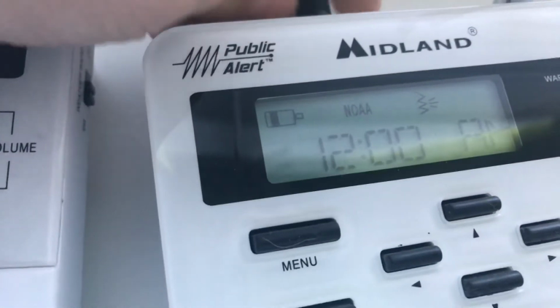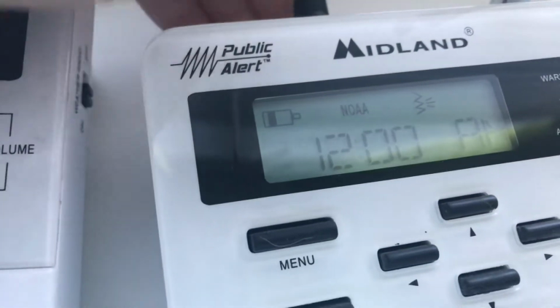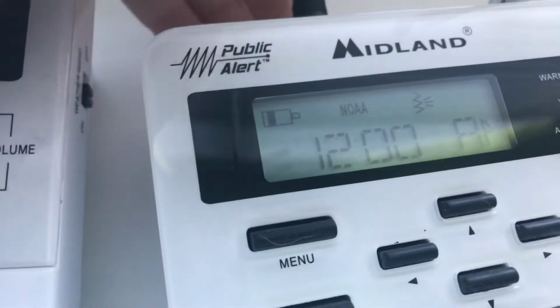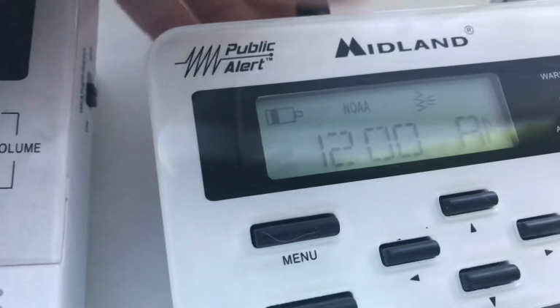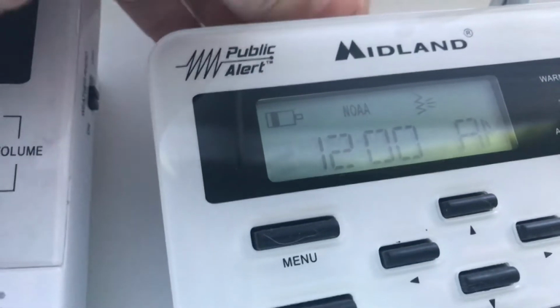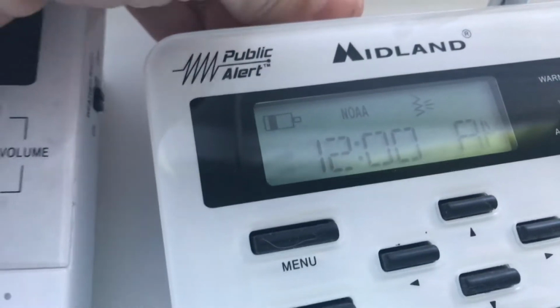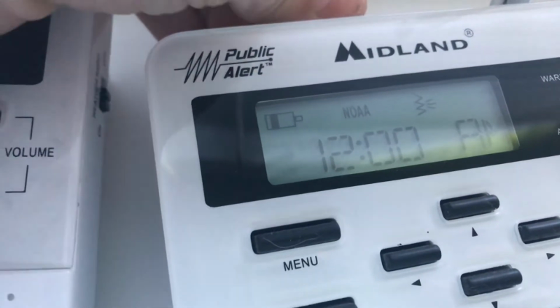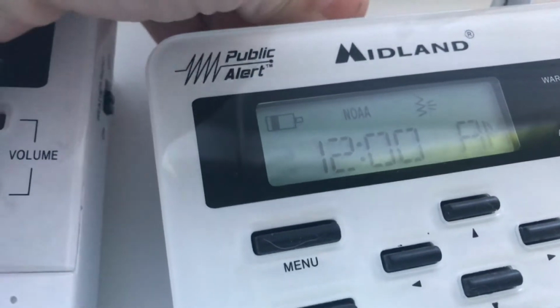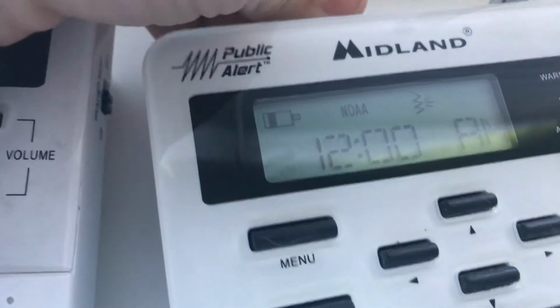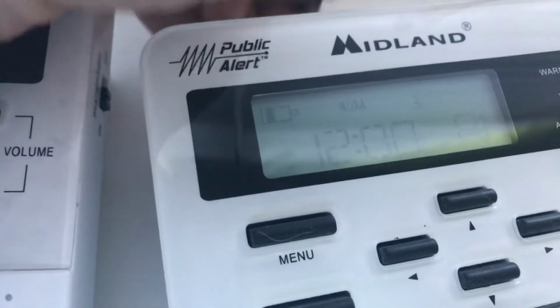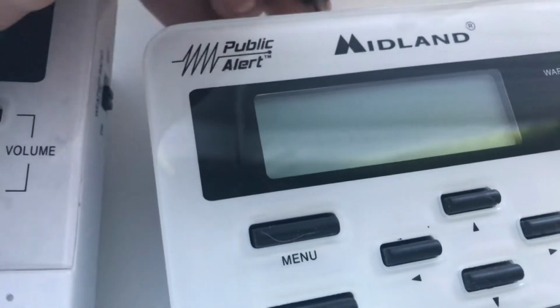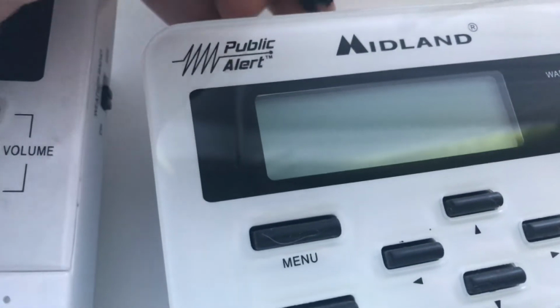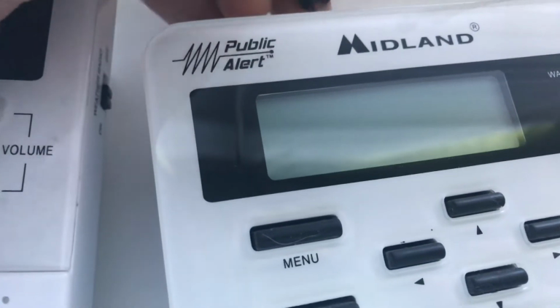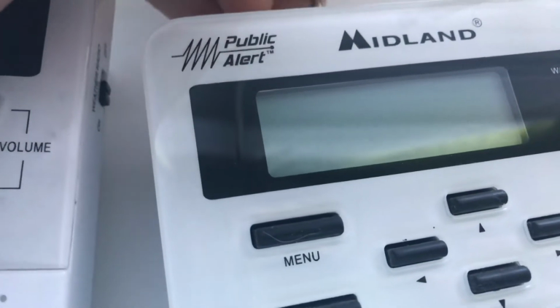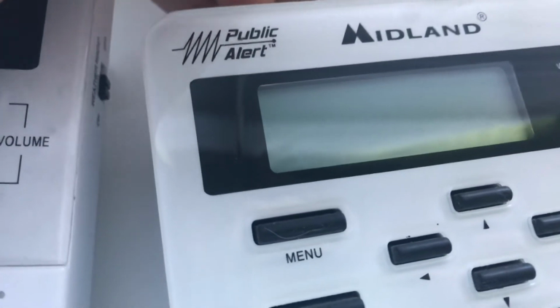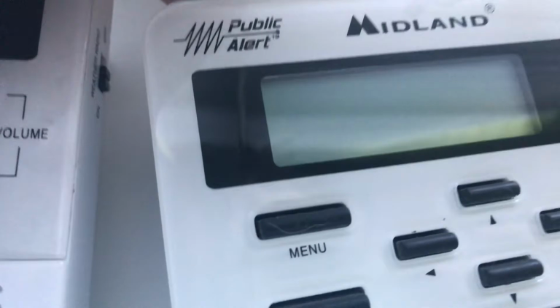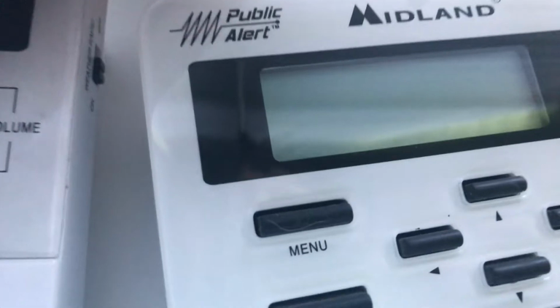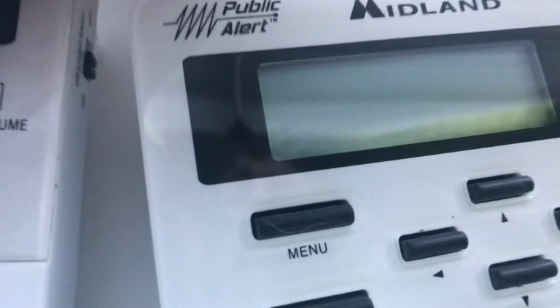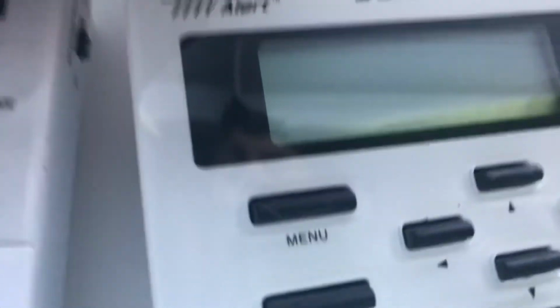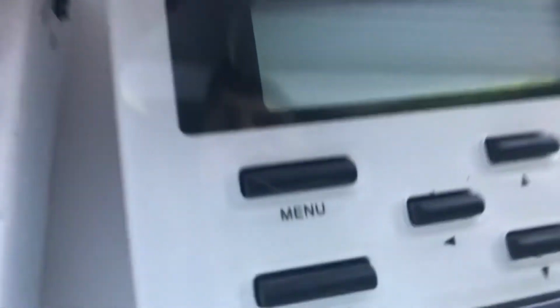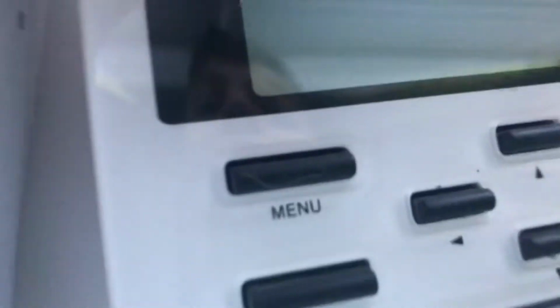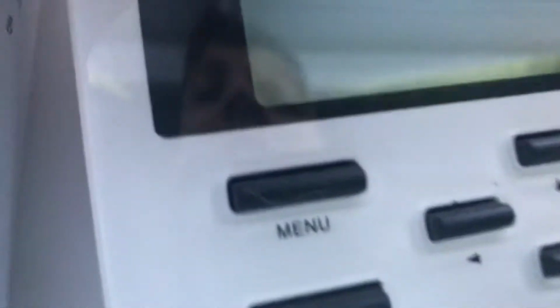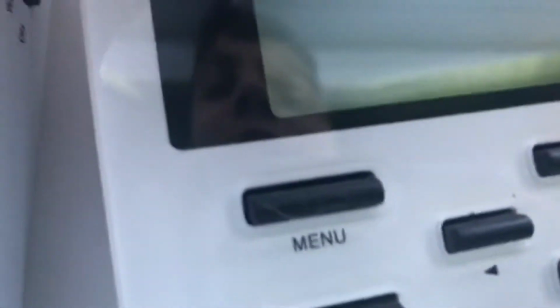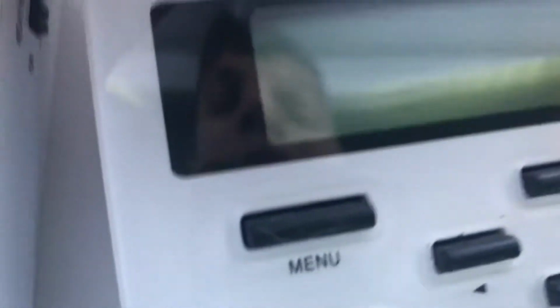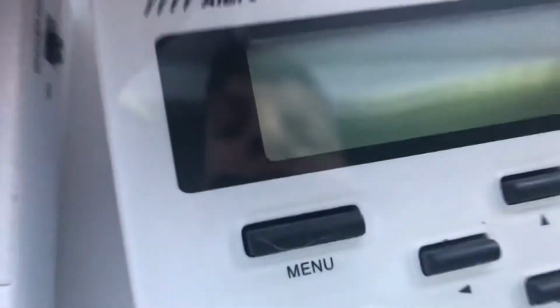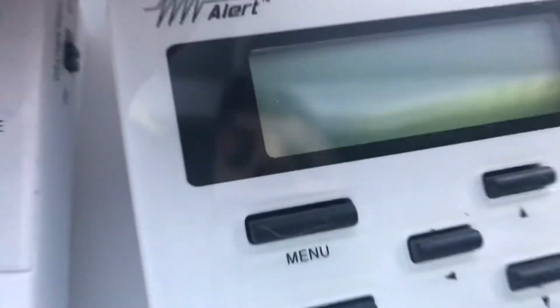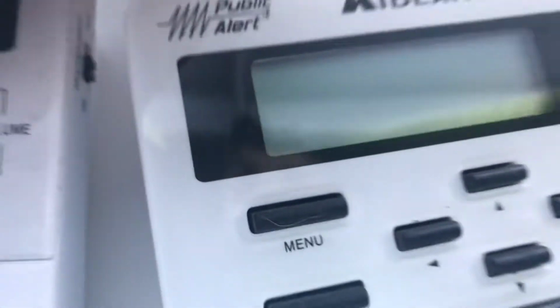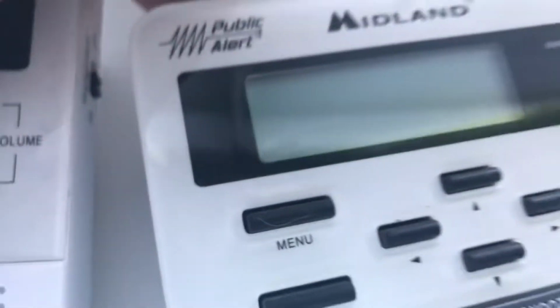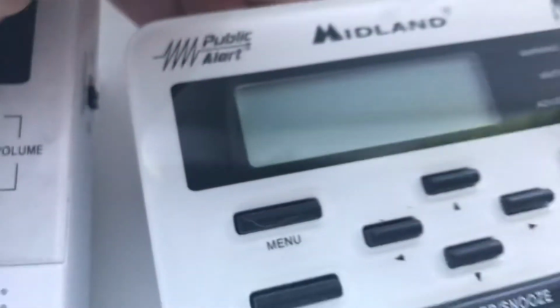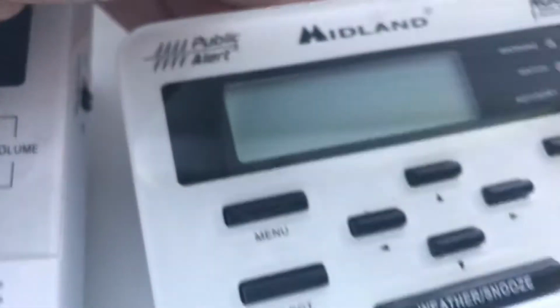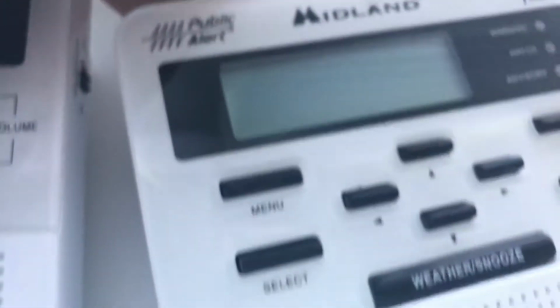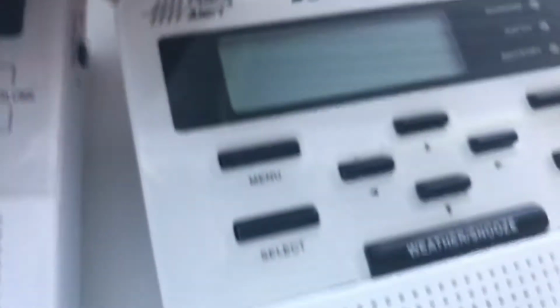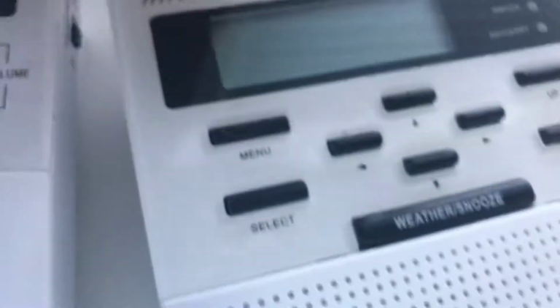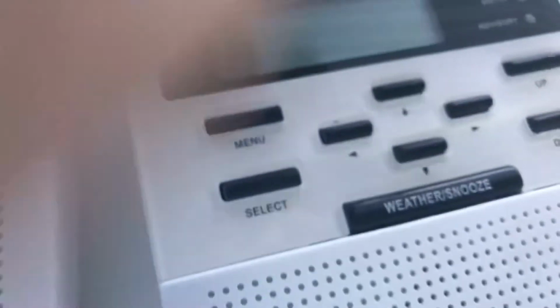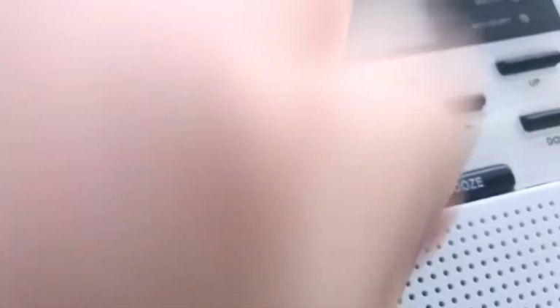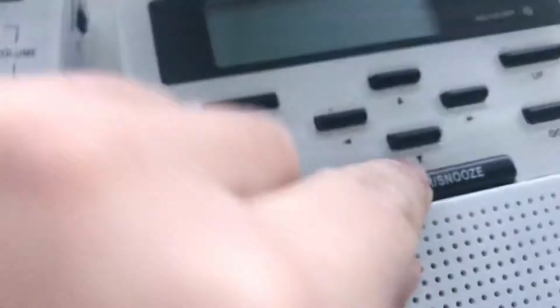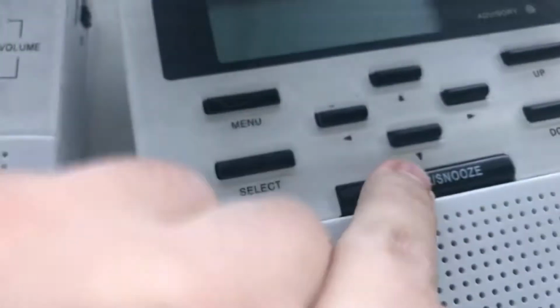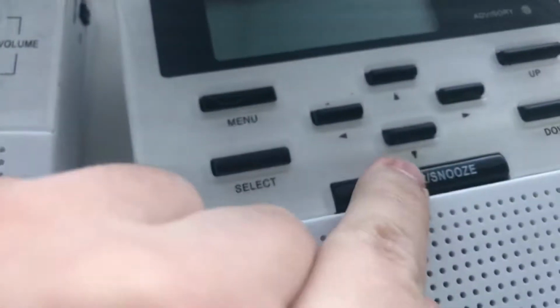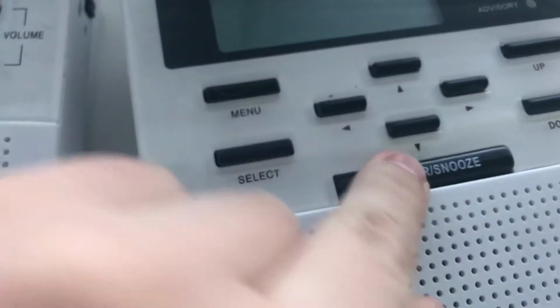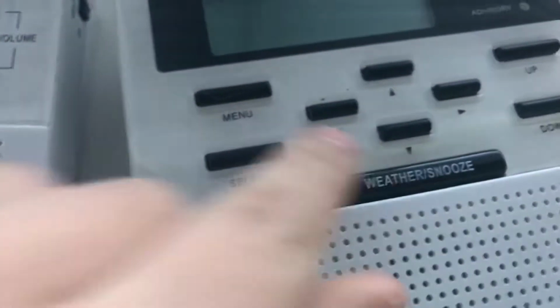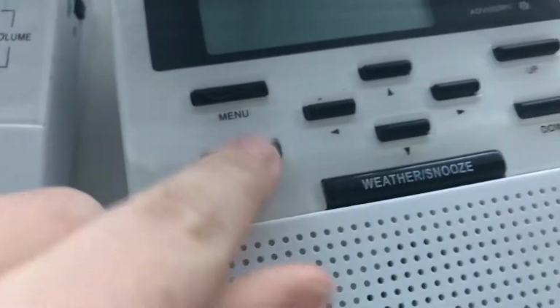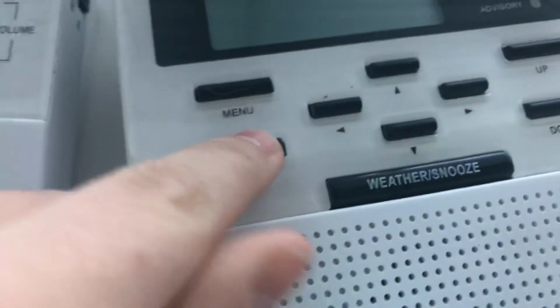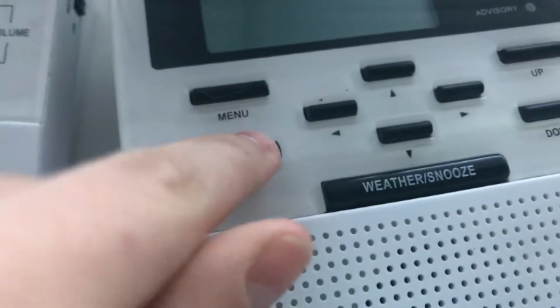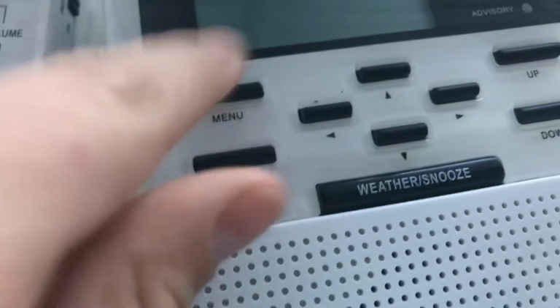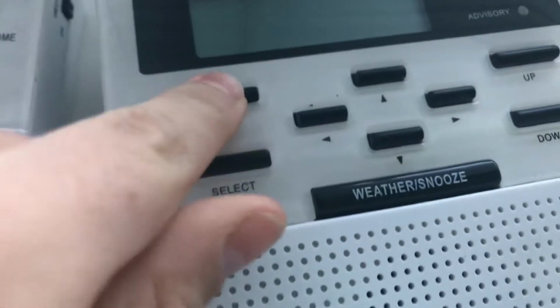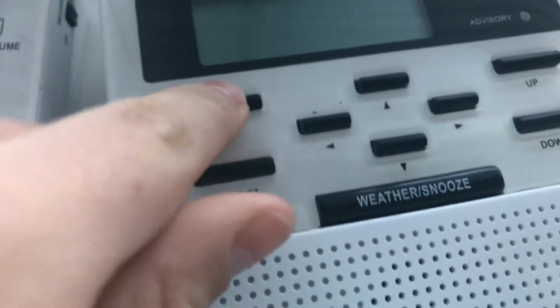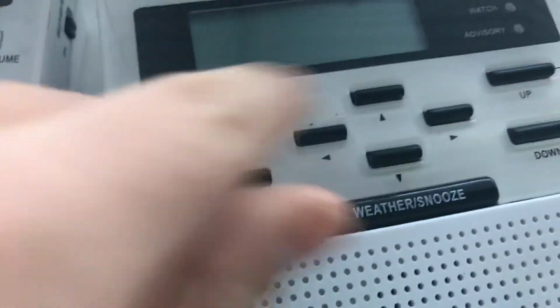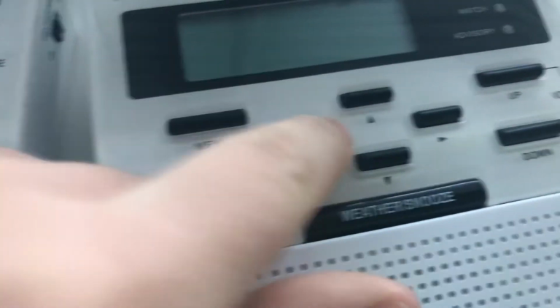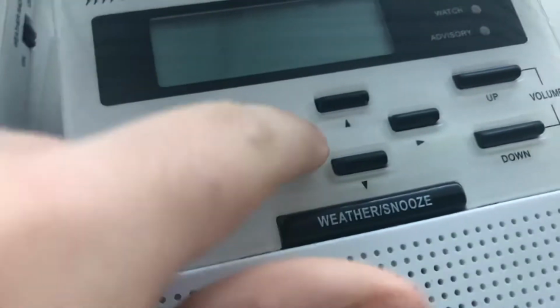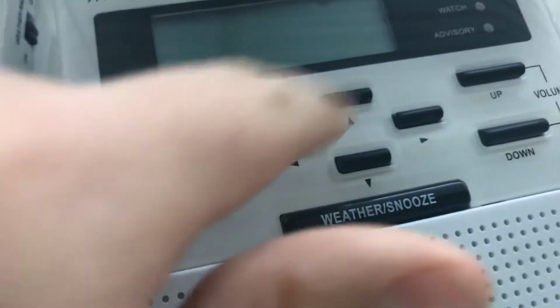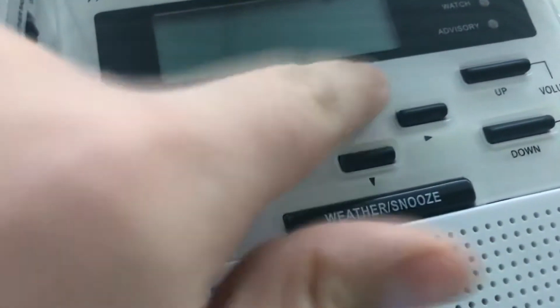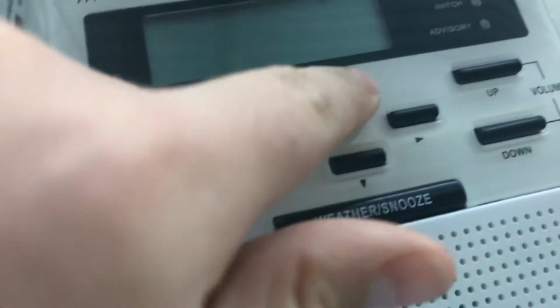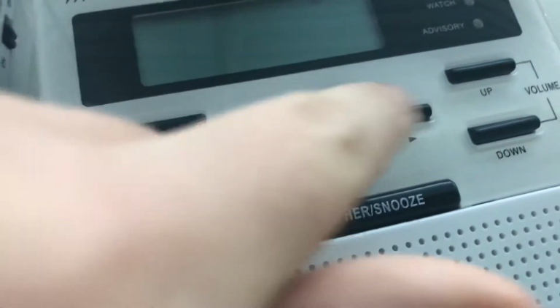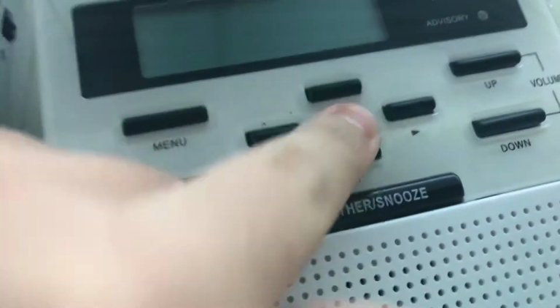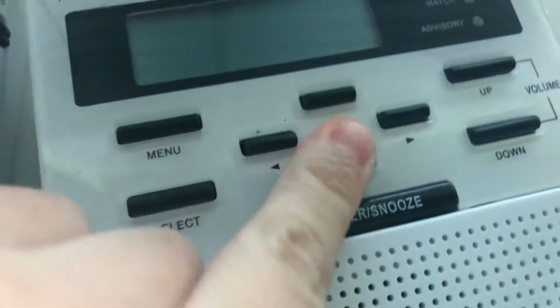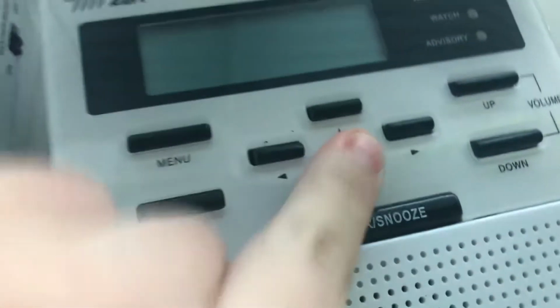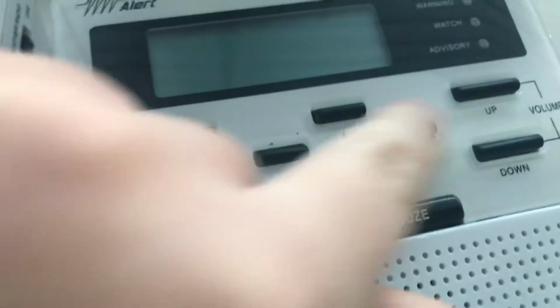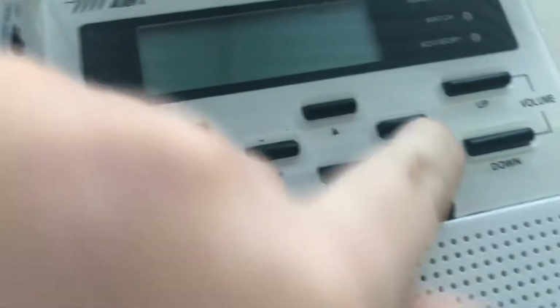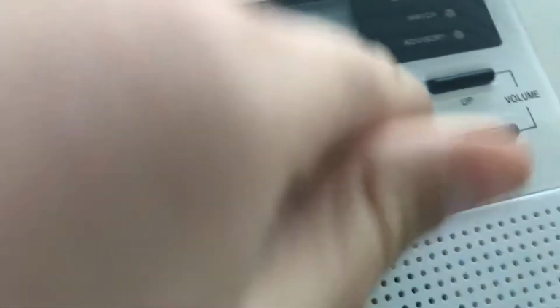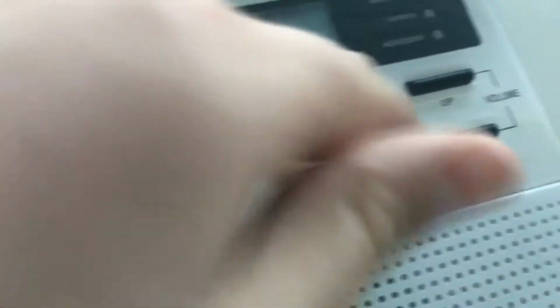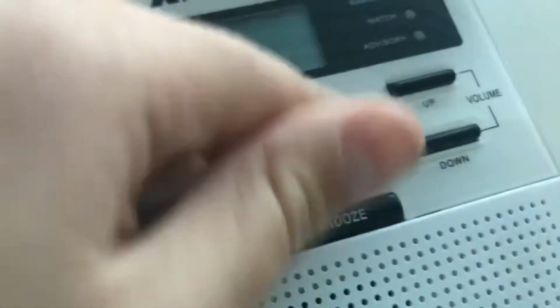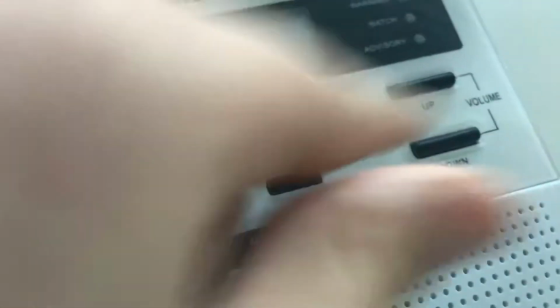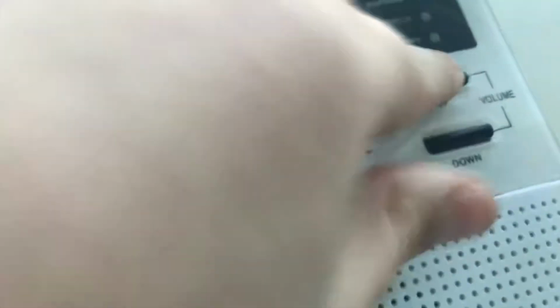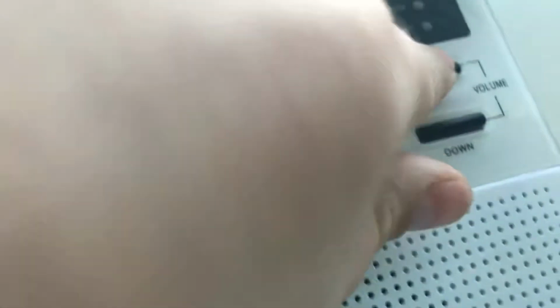Wait, what? How long does it take for it to... Maybe if I cross the buttons.